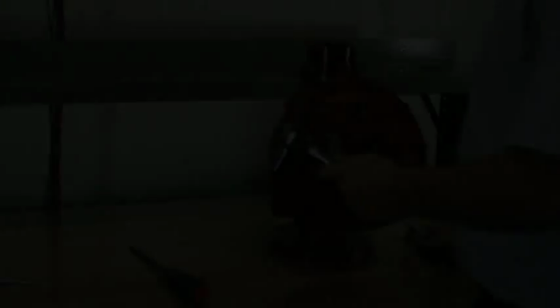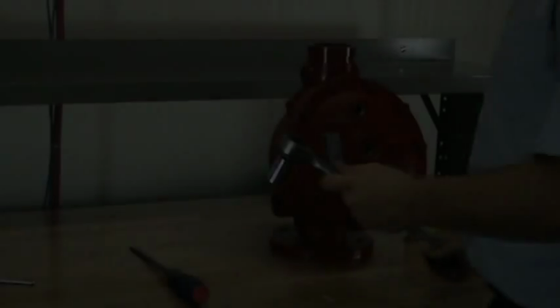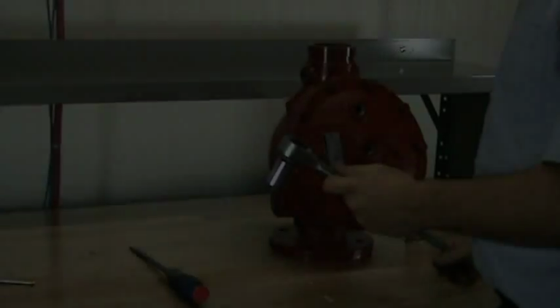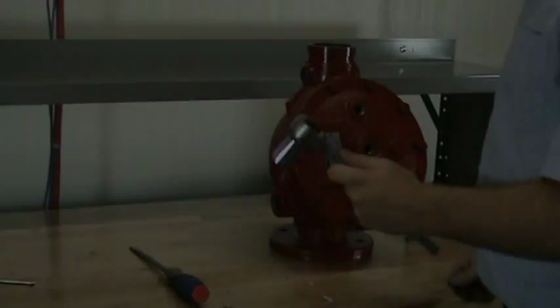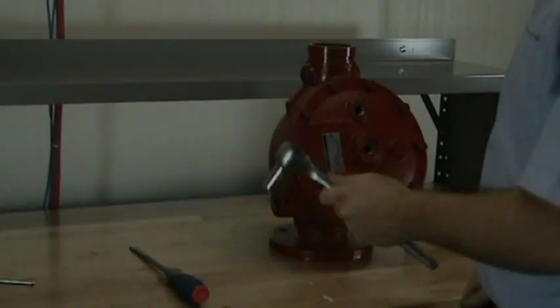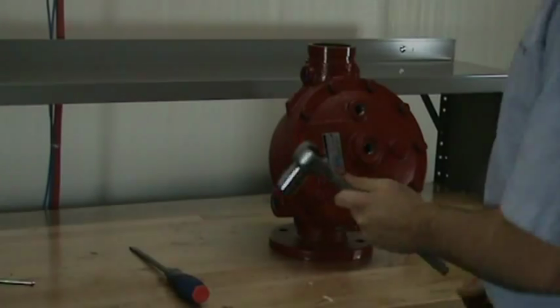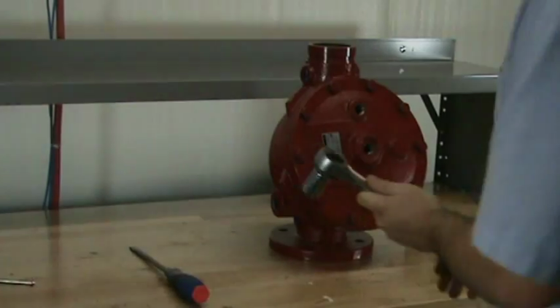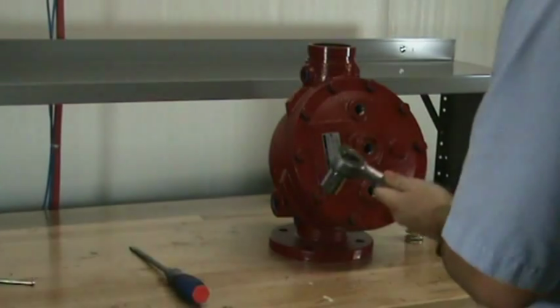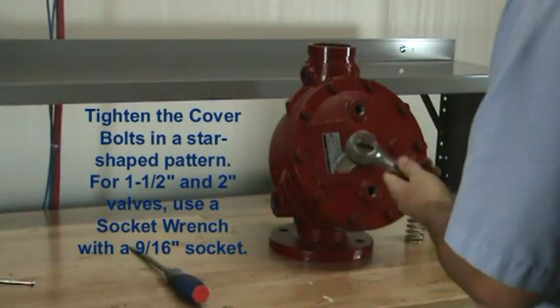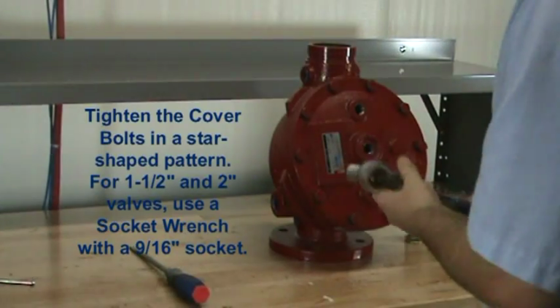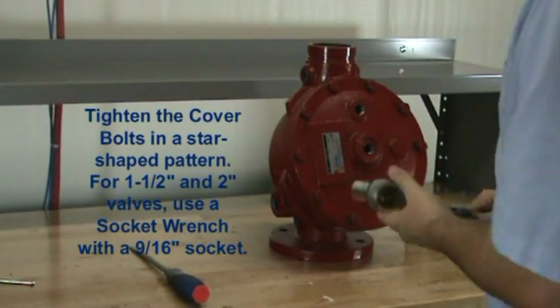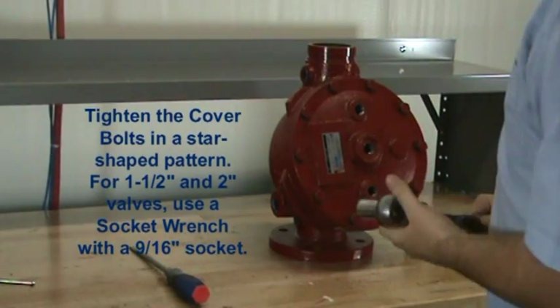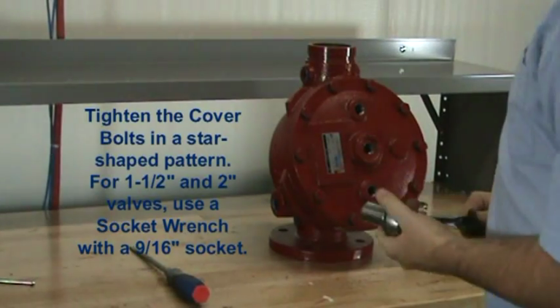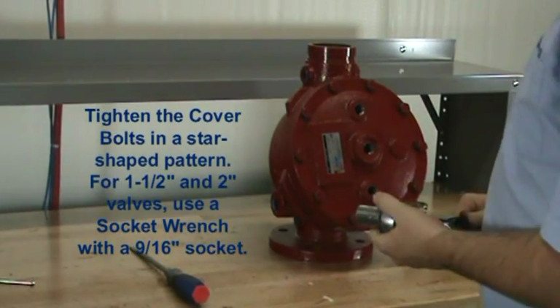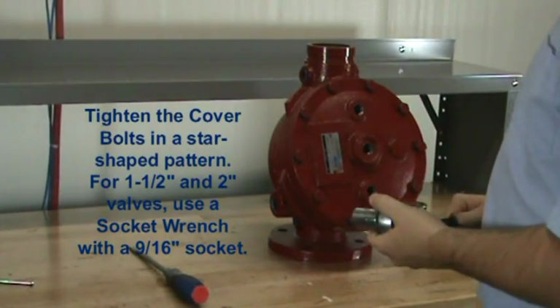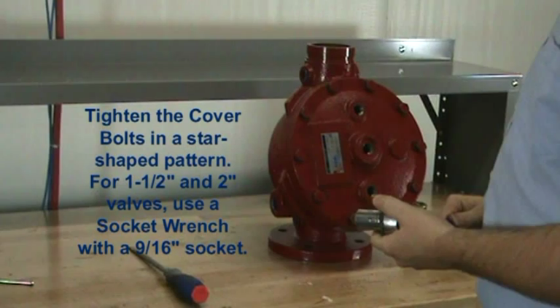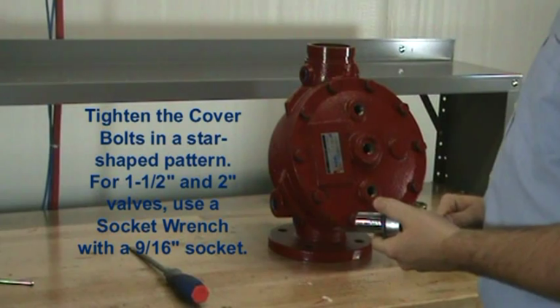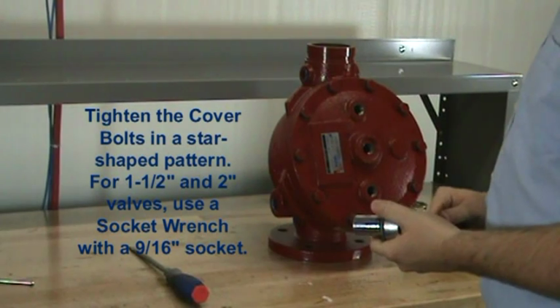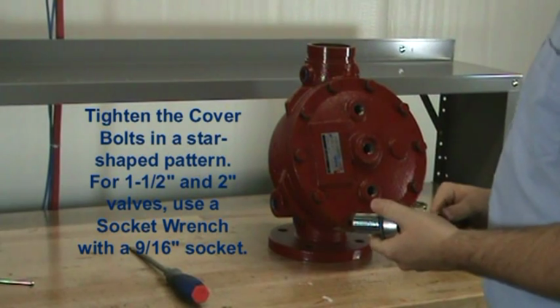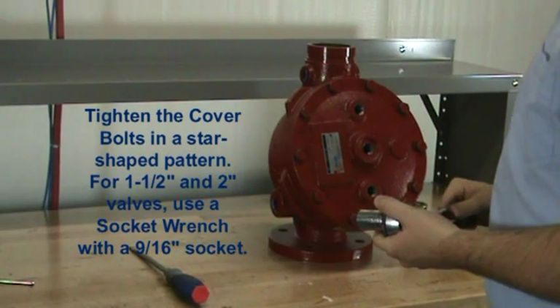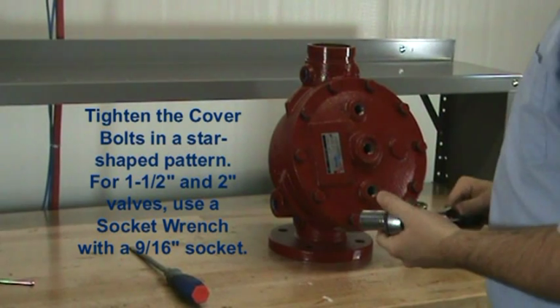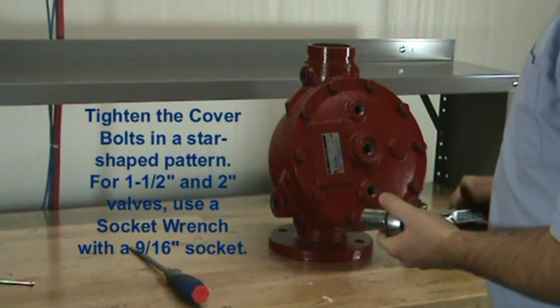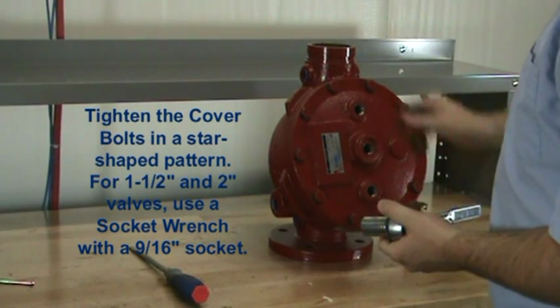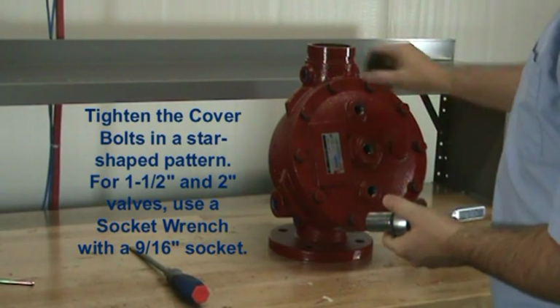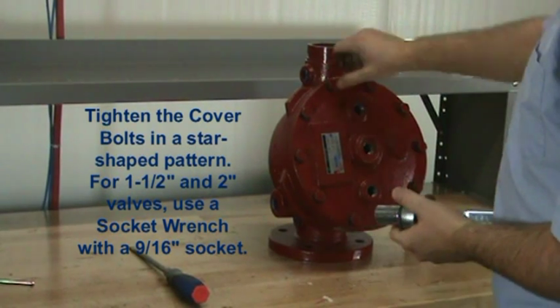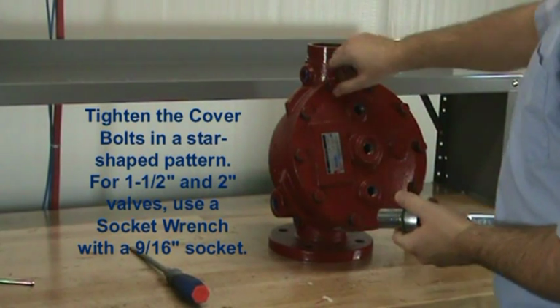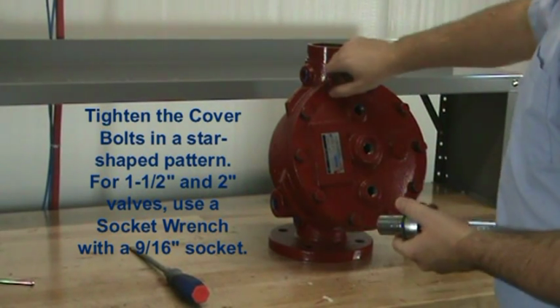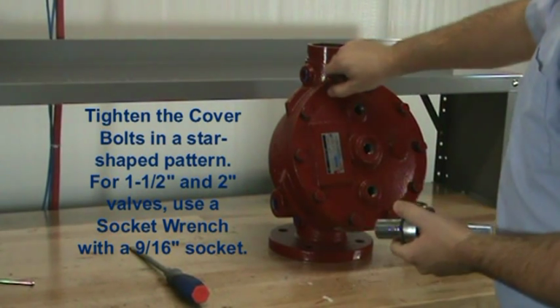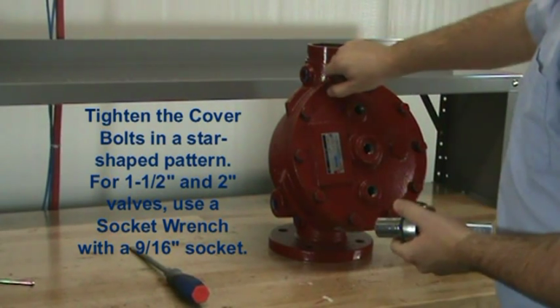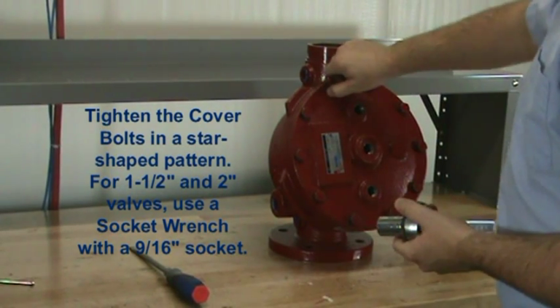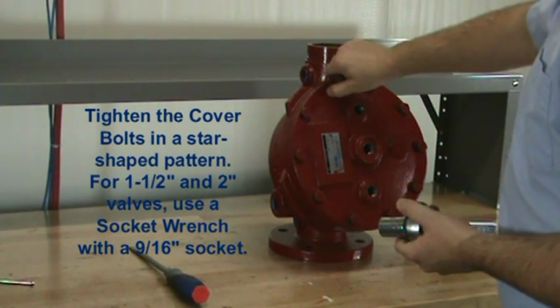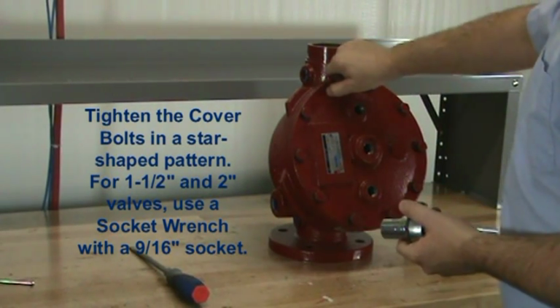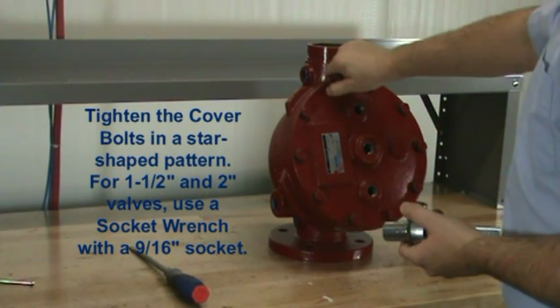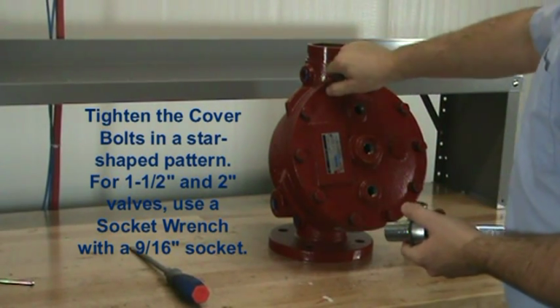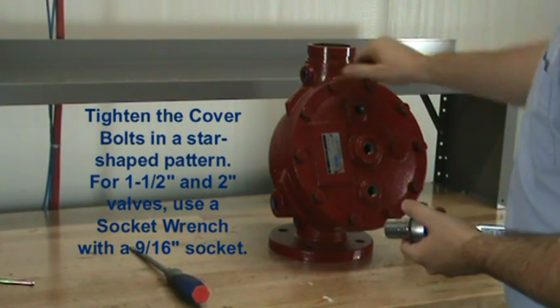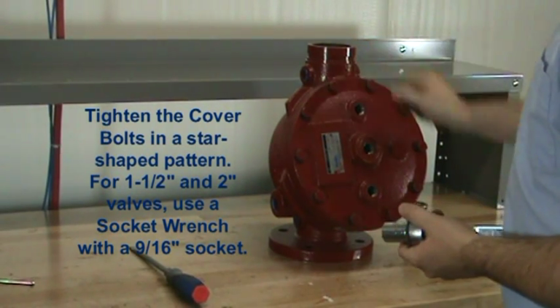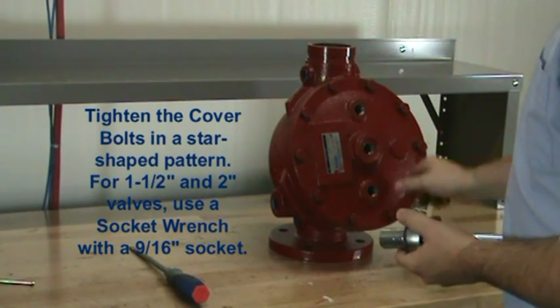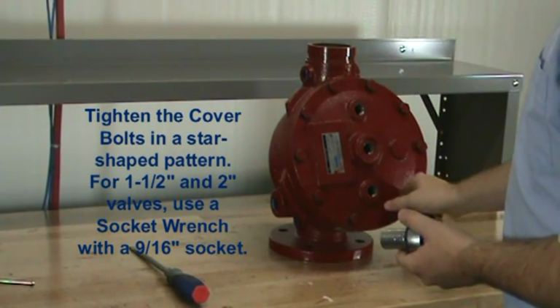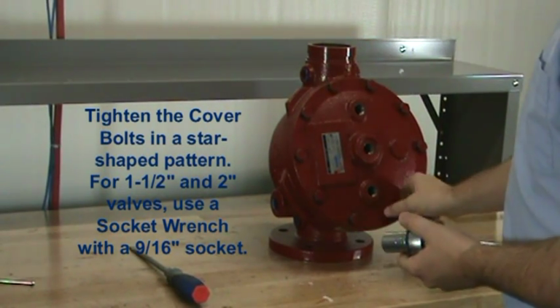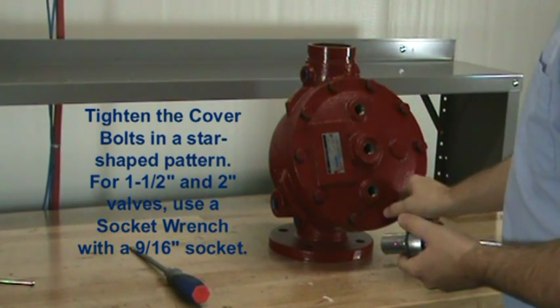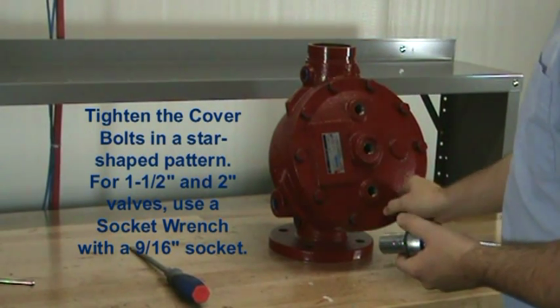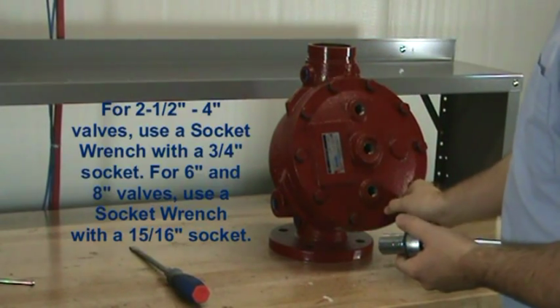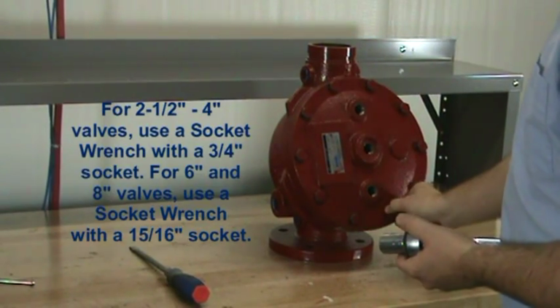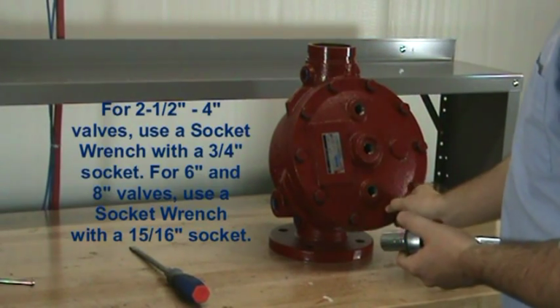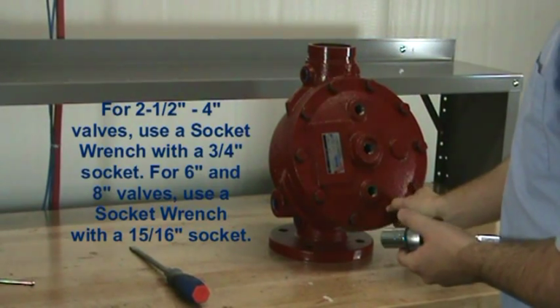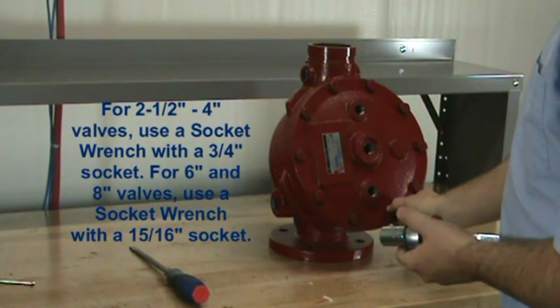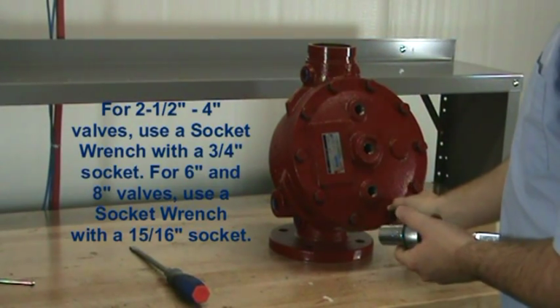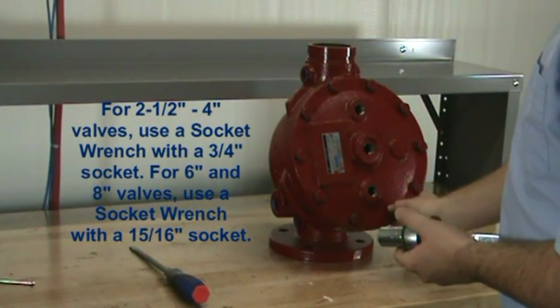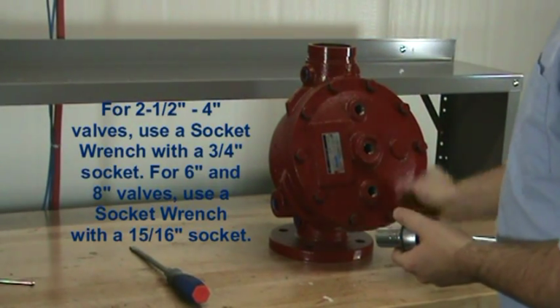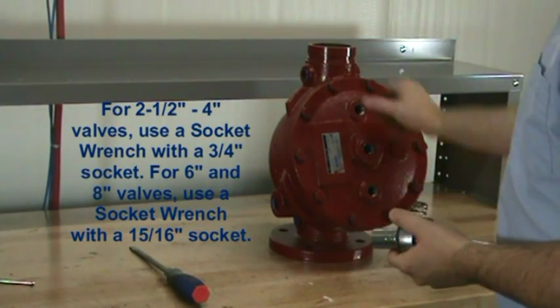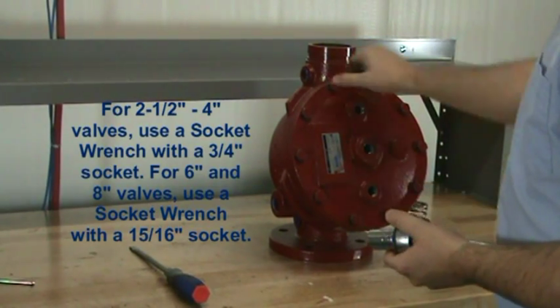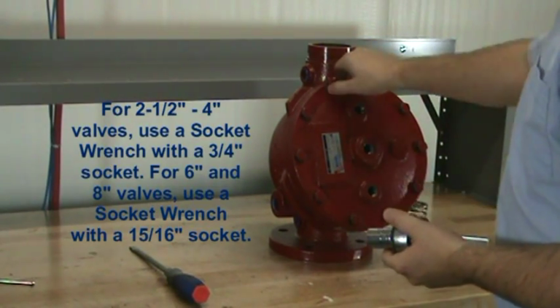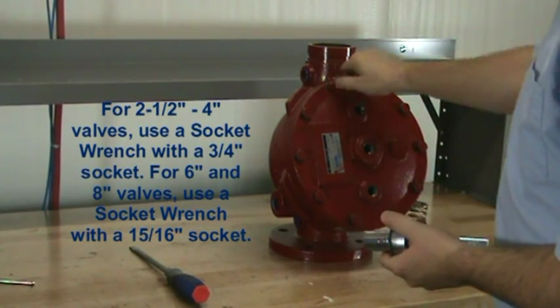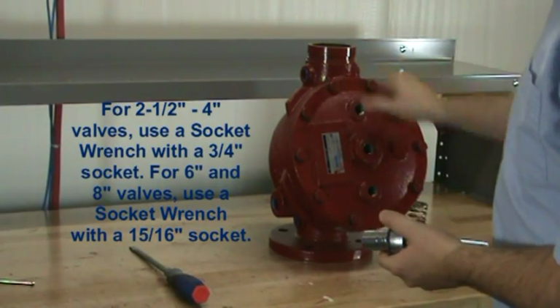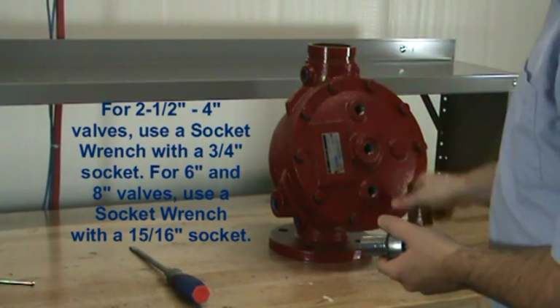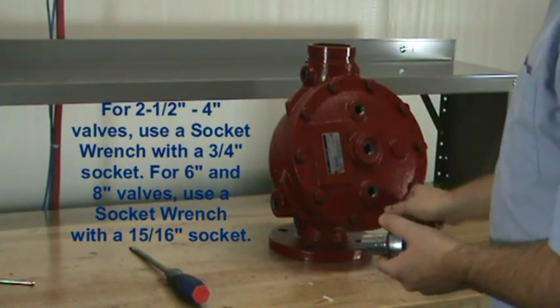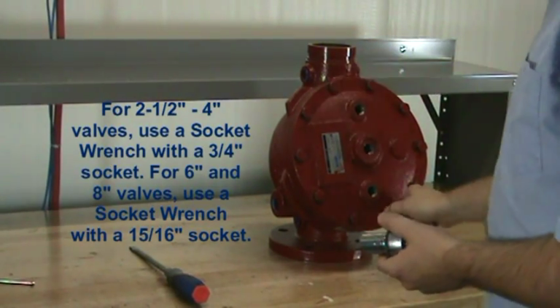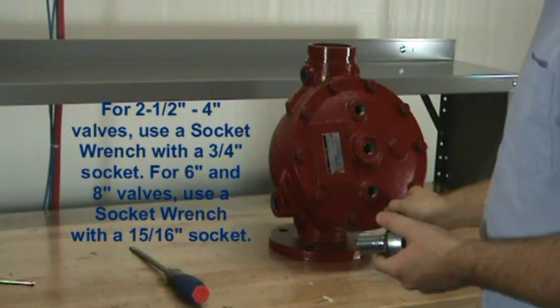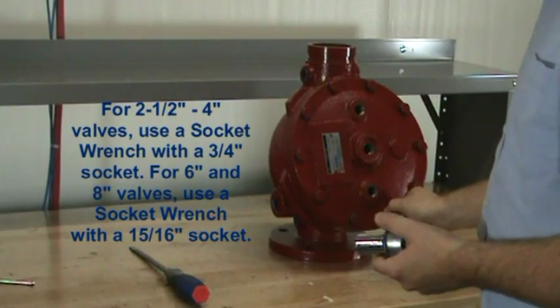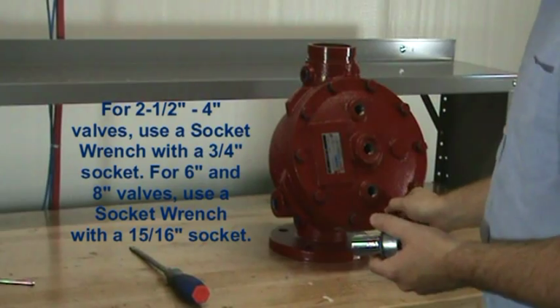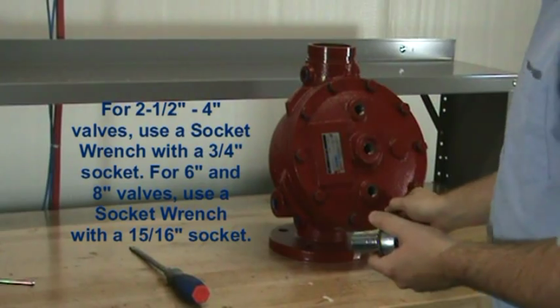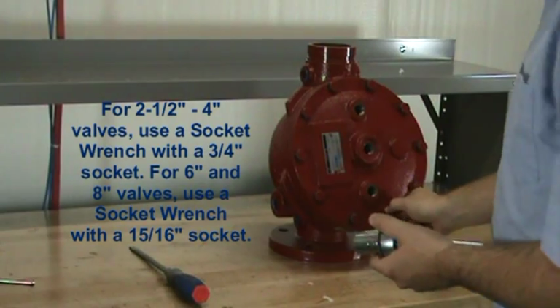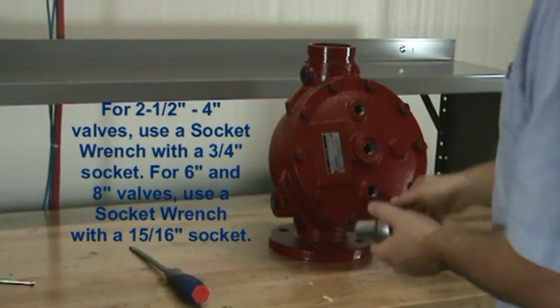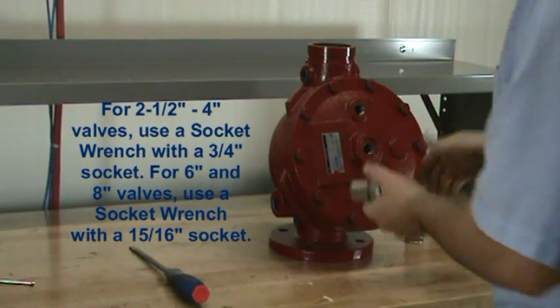Once each of the bolts are hand tight on the valve, it will make it a little bit easier if you tighten down a top and a bottom bolt first.